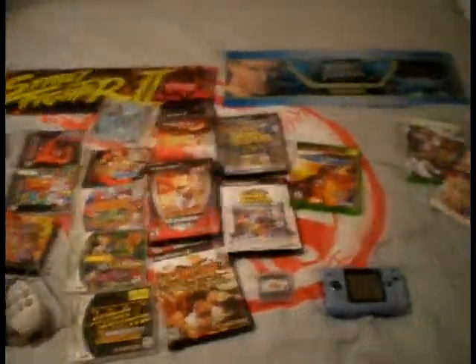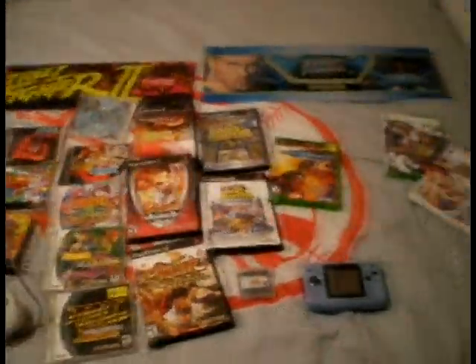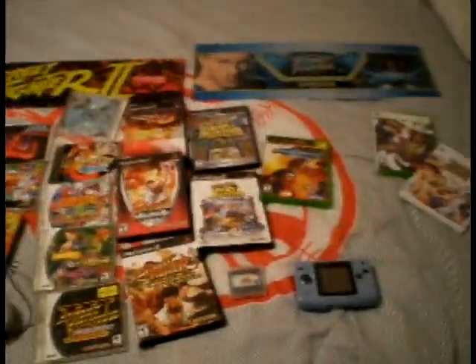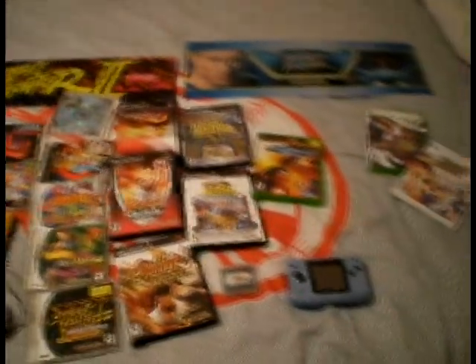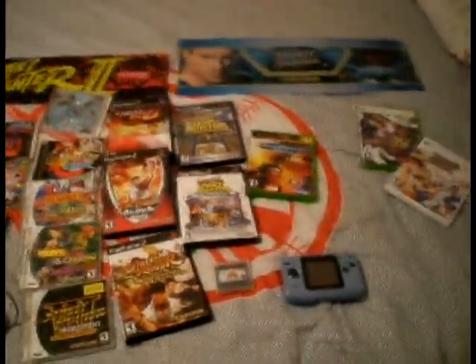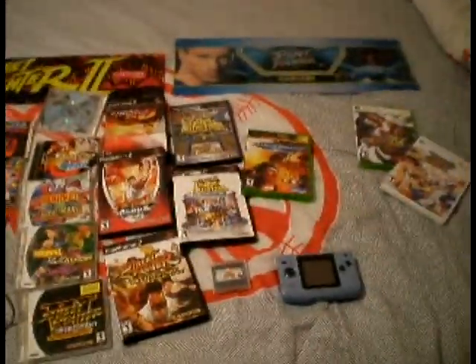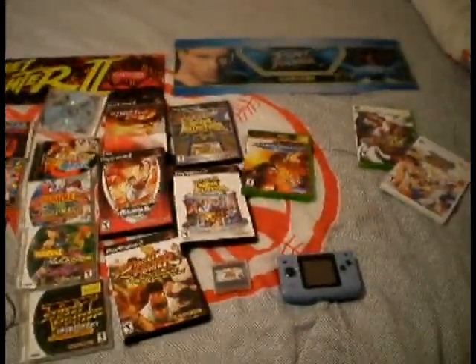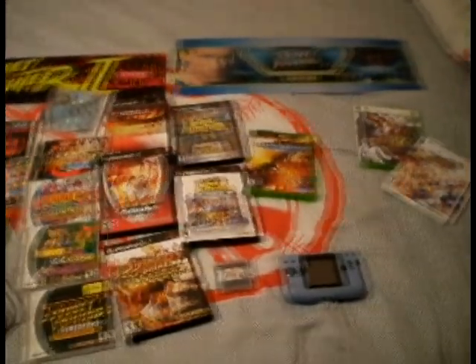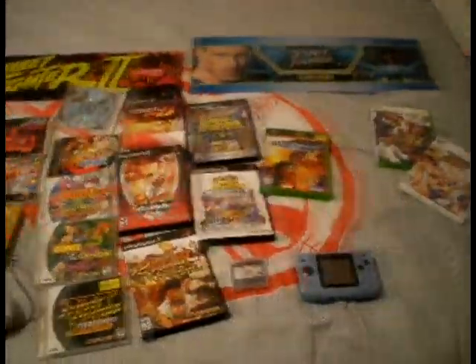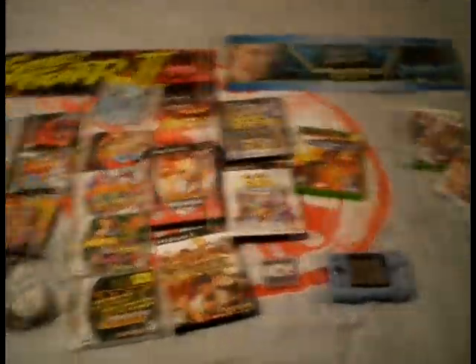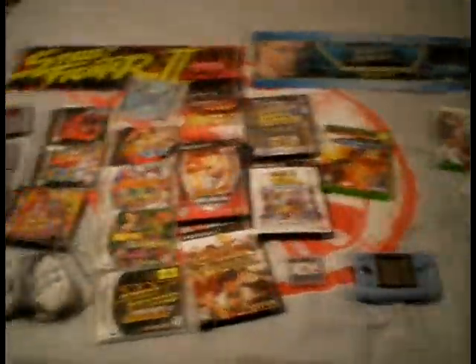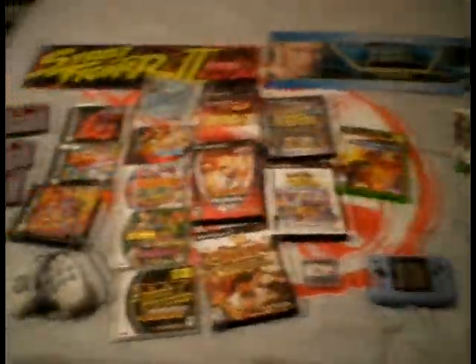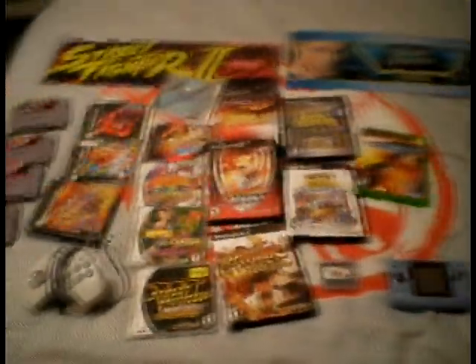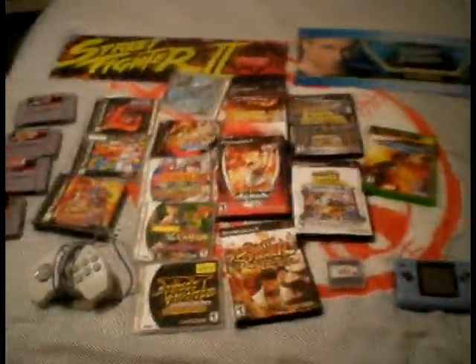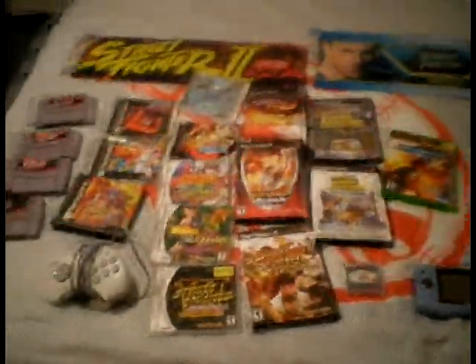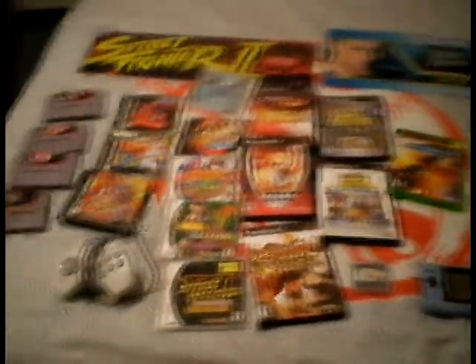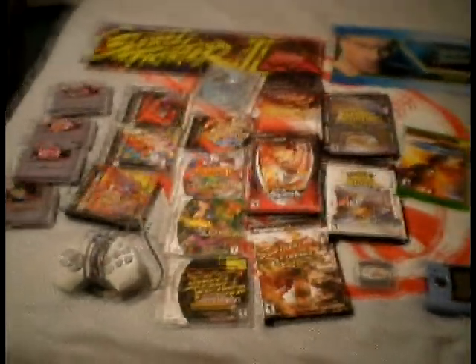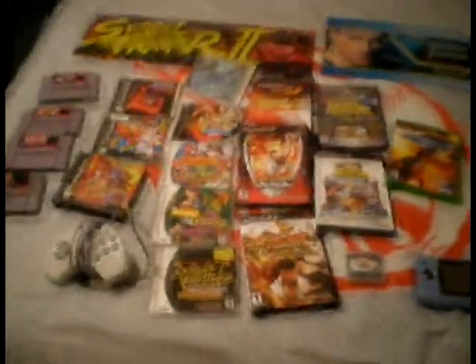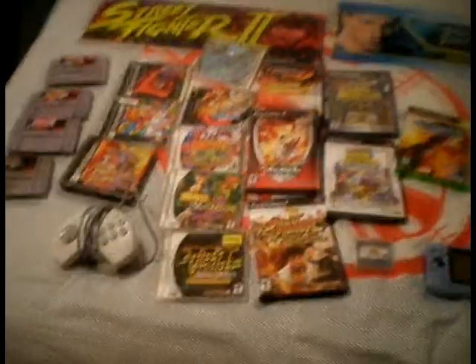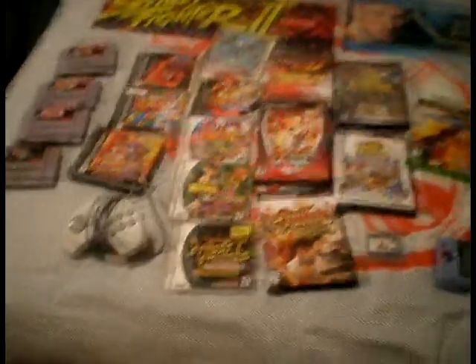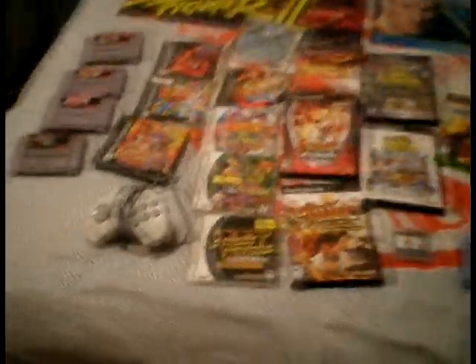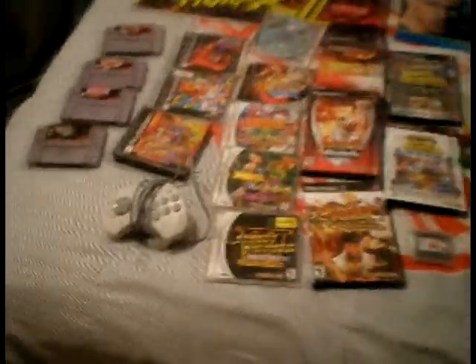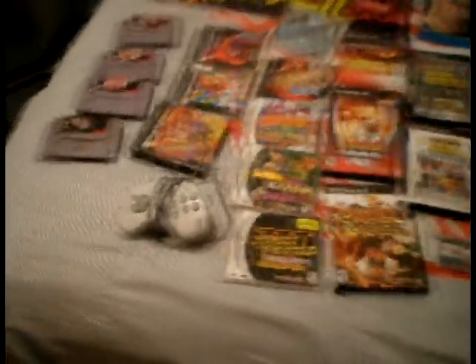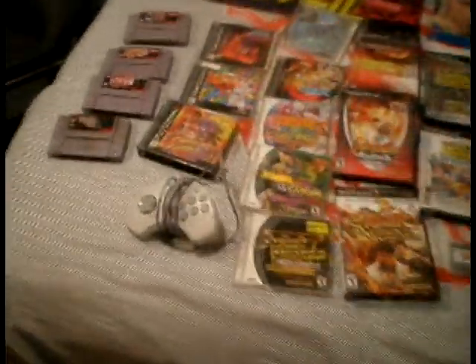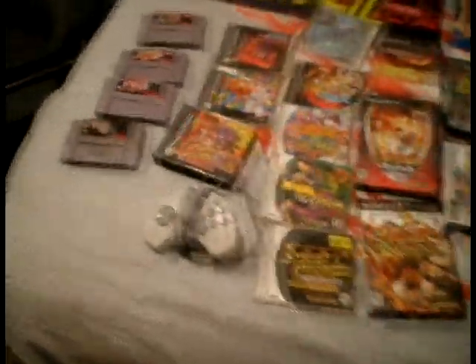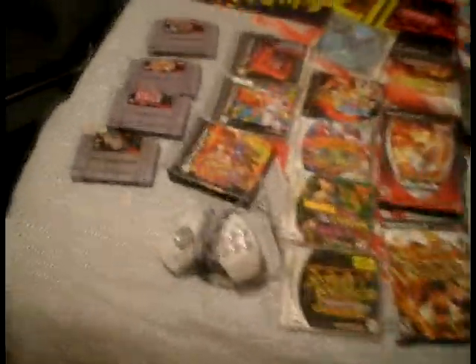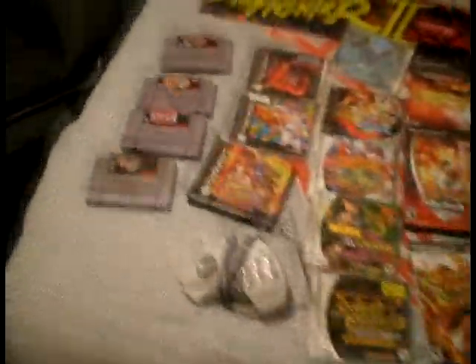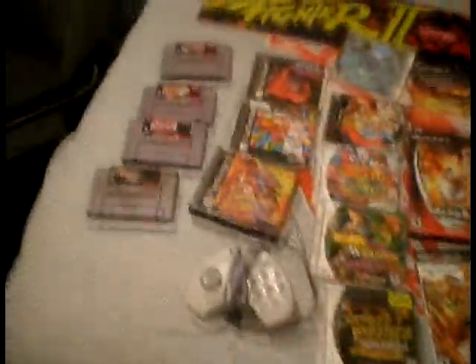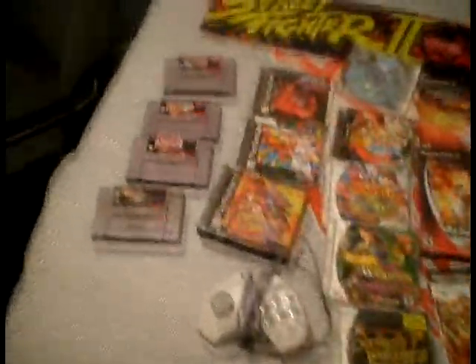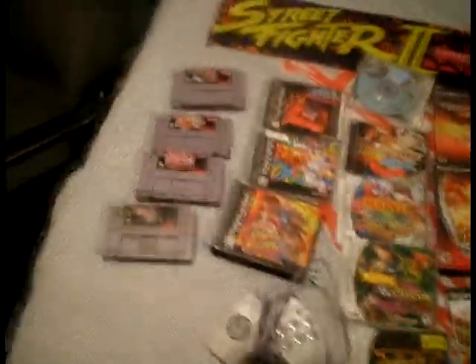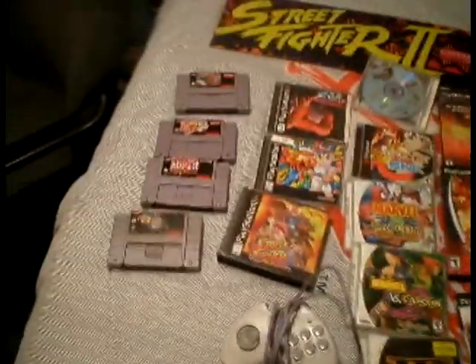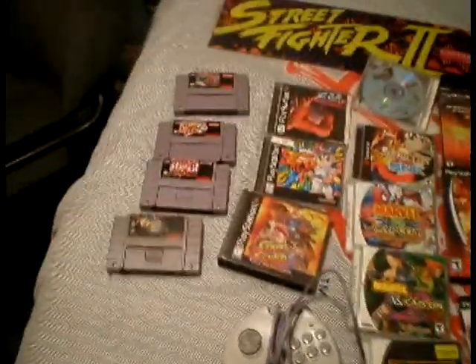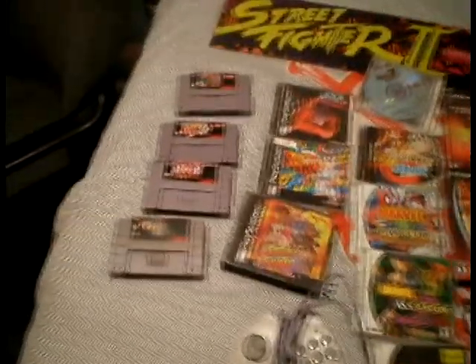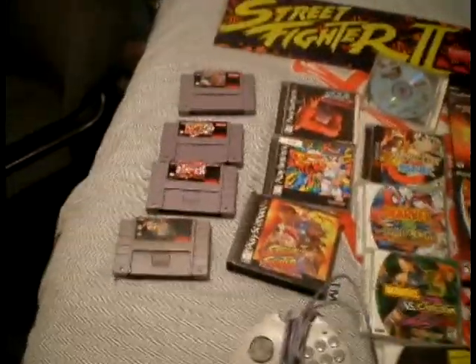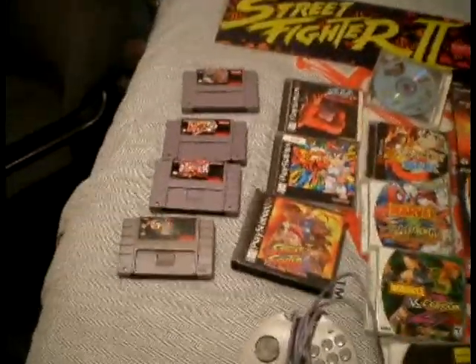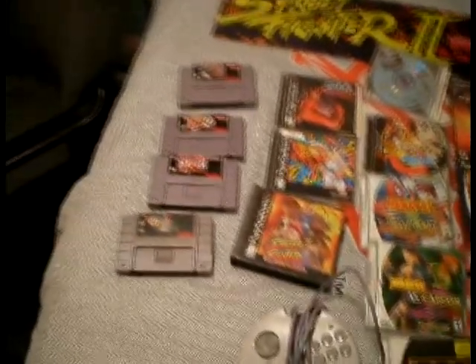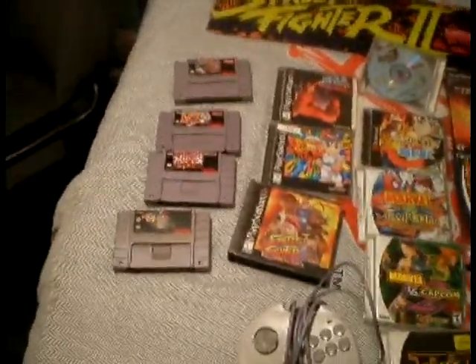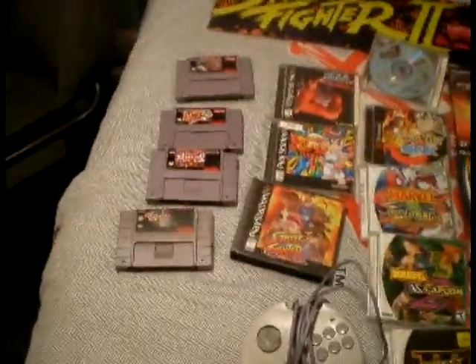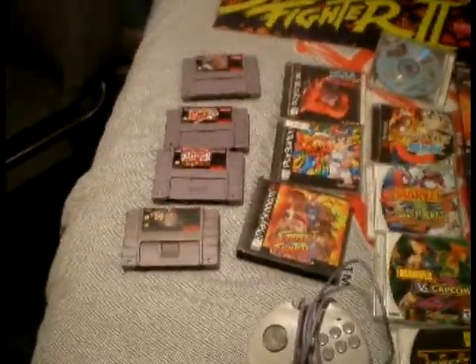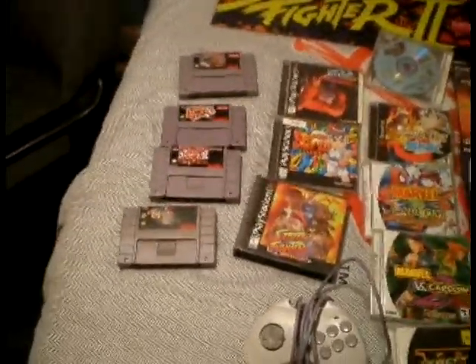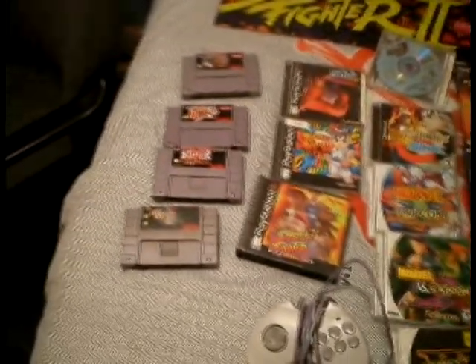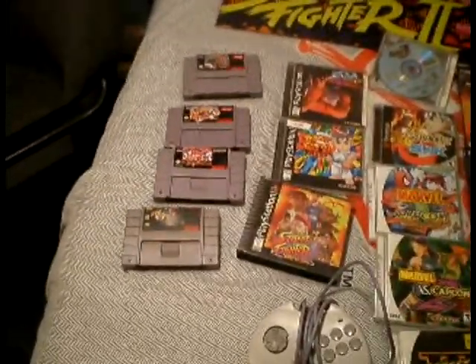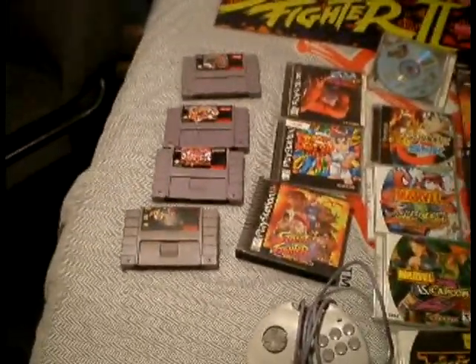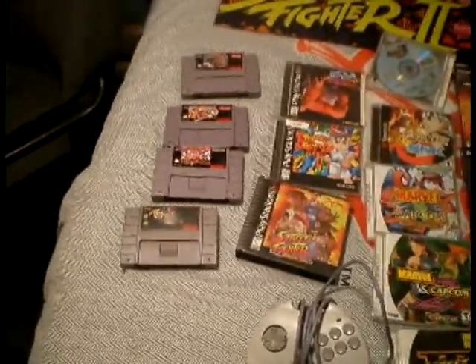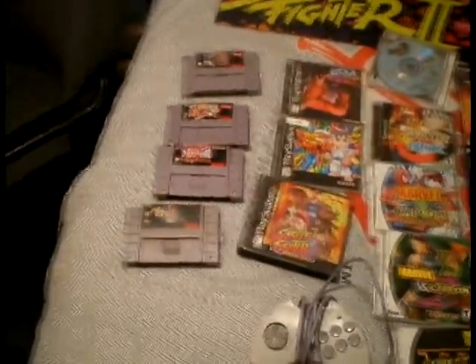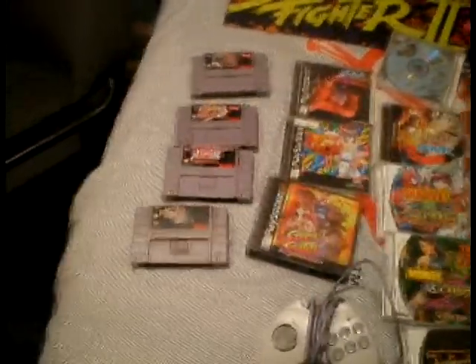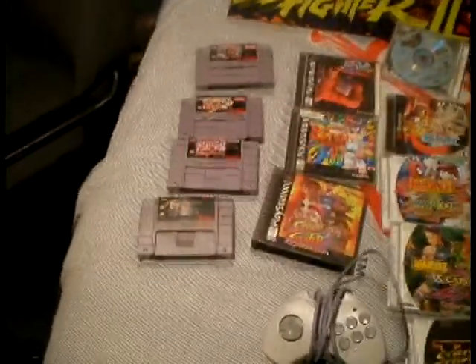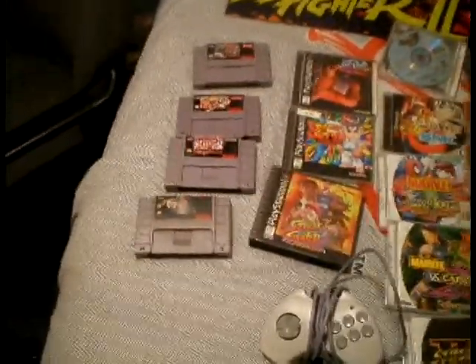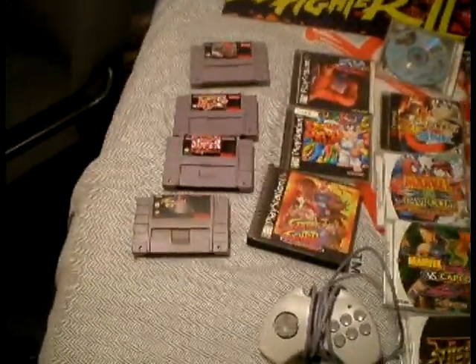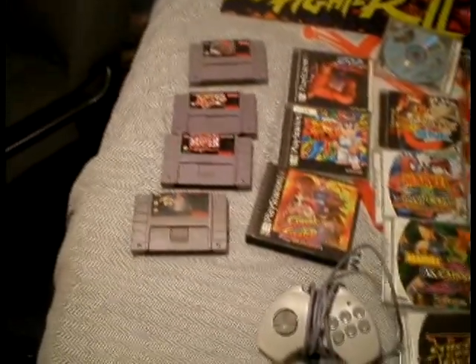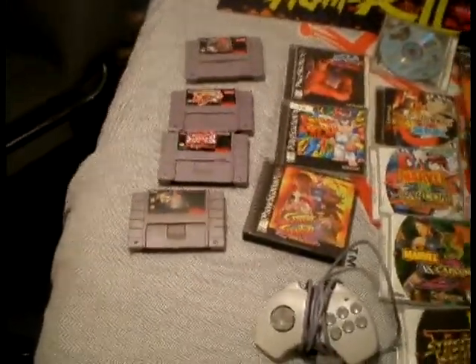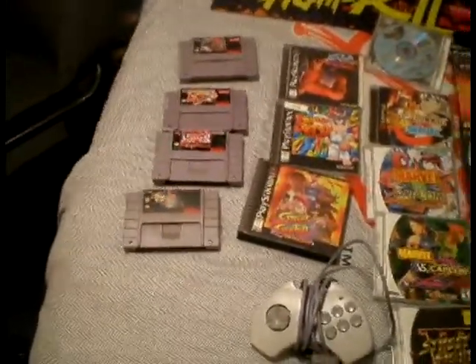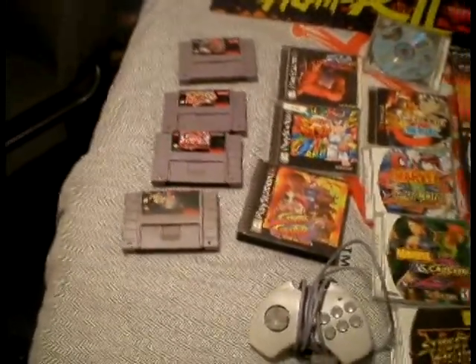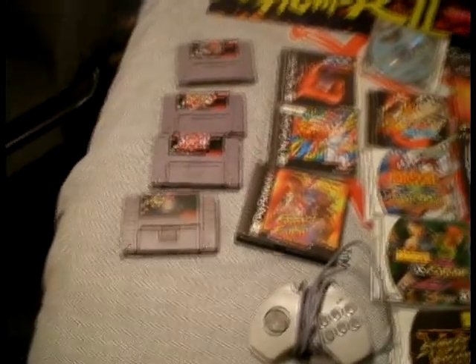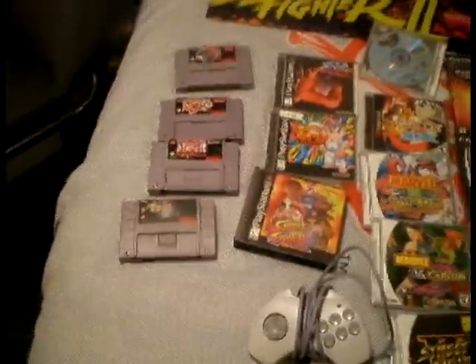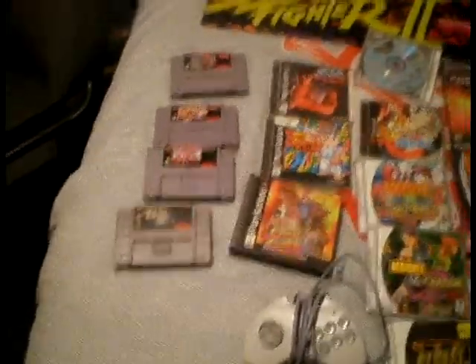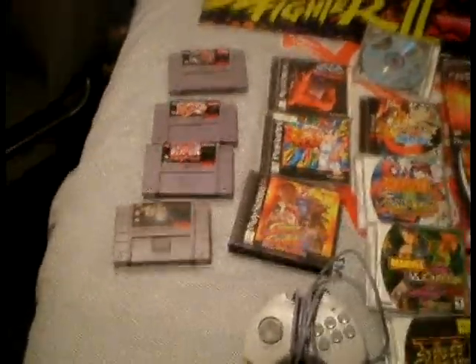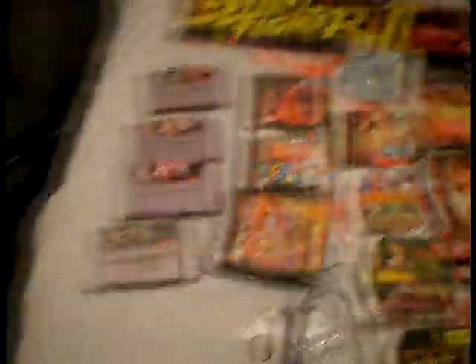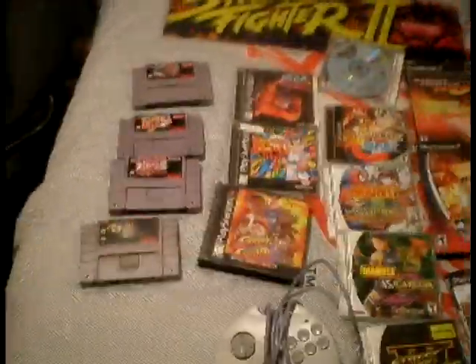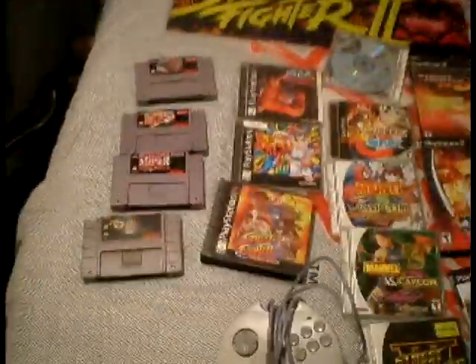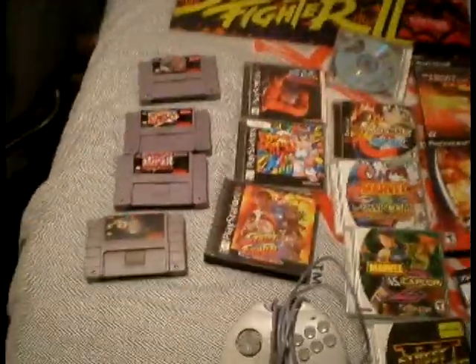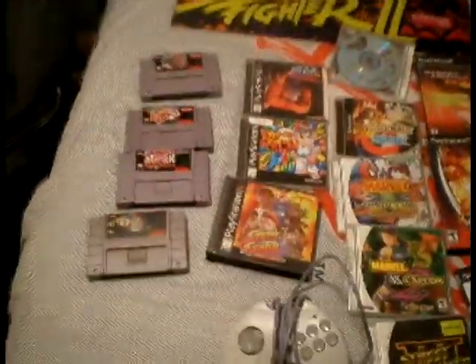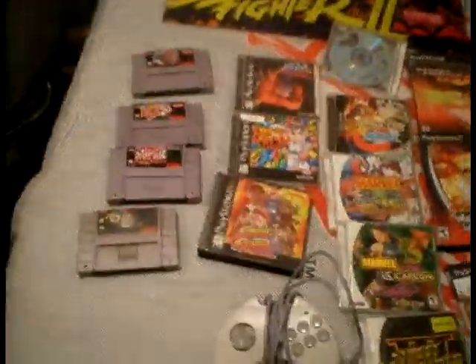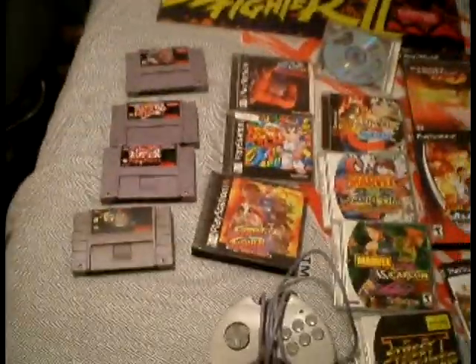So this is my little Street Fighter collection. Hope you enjoyed it. We'll be back, and I'm going to start off with the Super Nintendo games, so check back in soon. Bye.